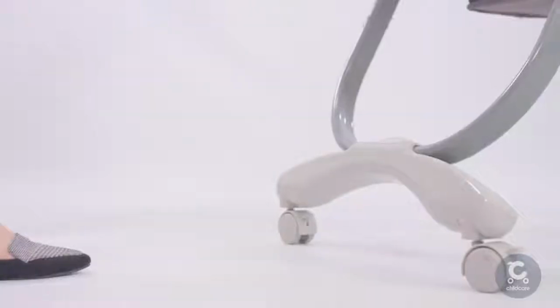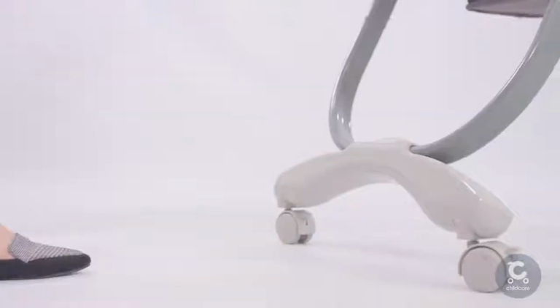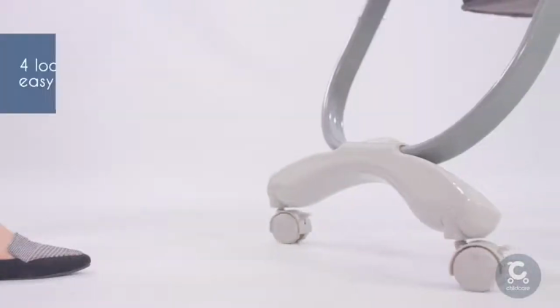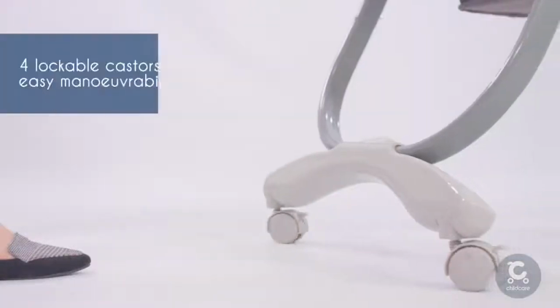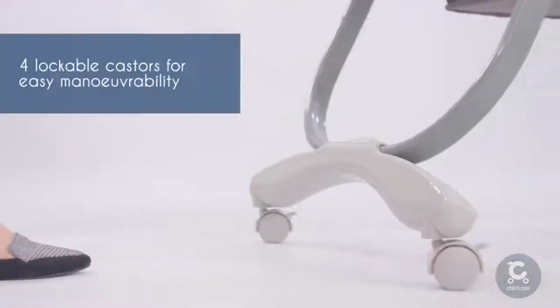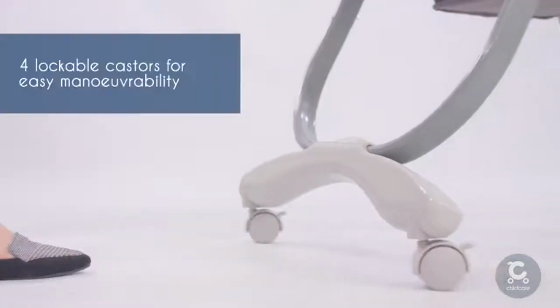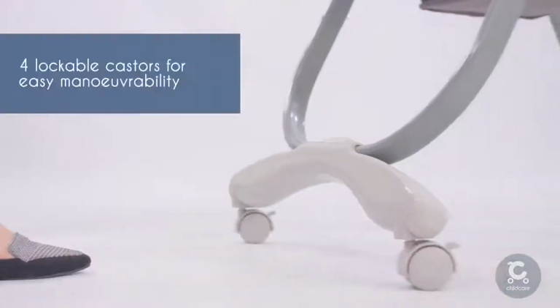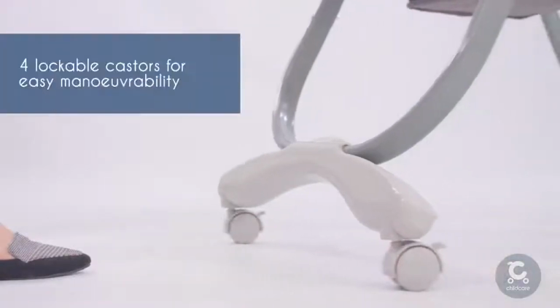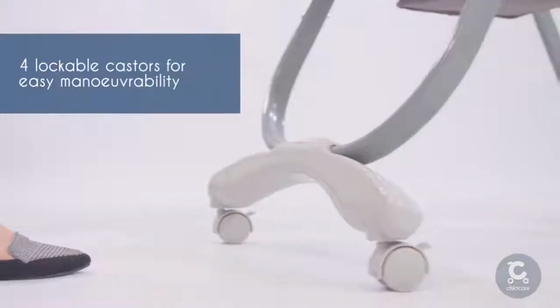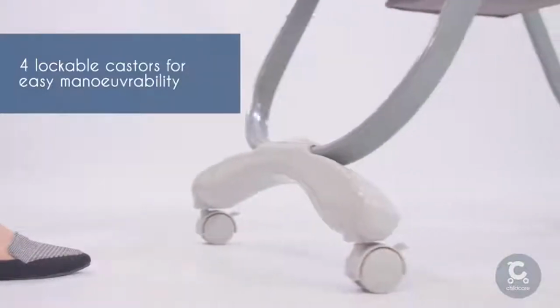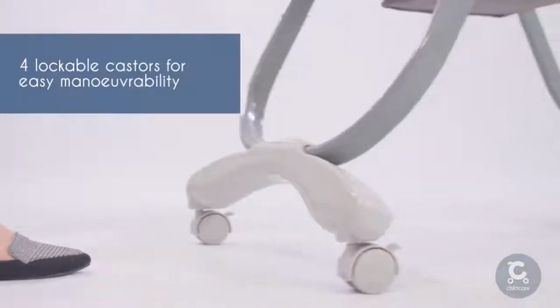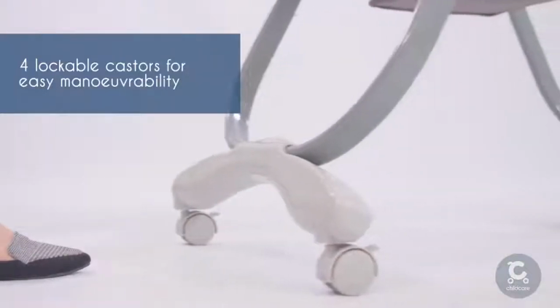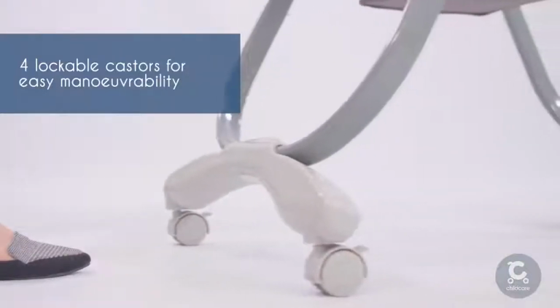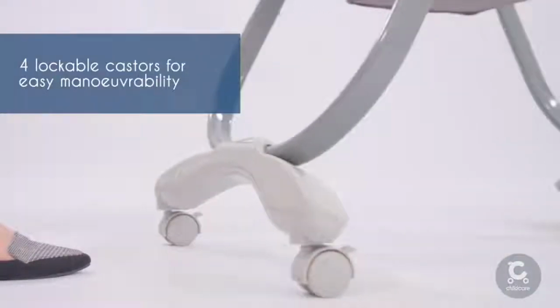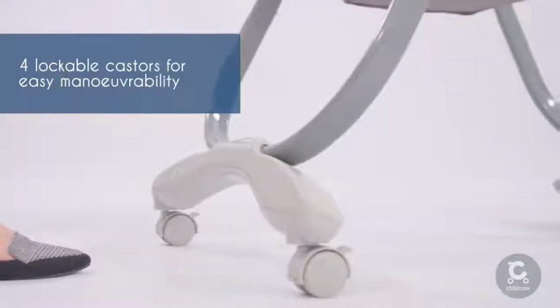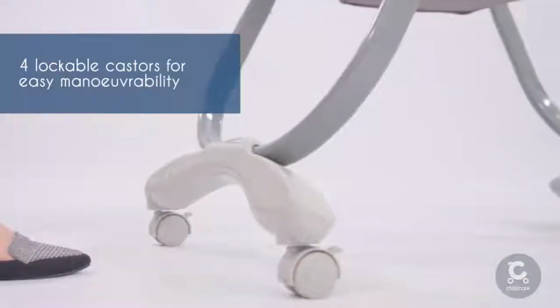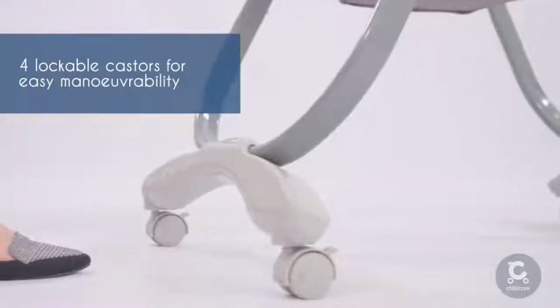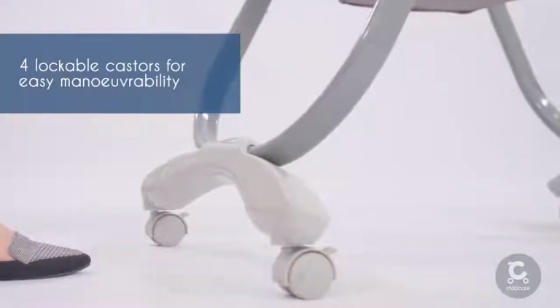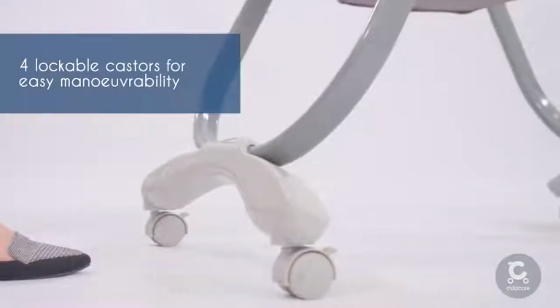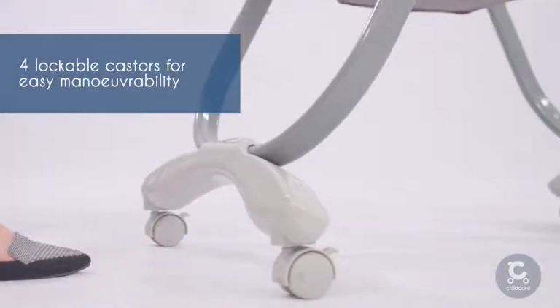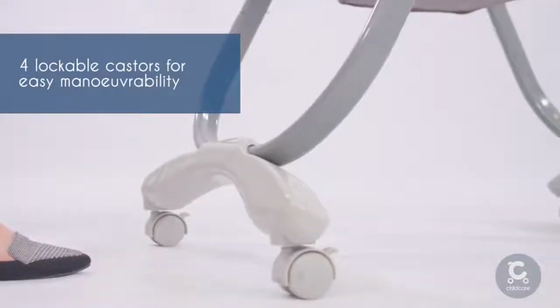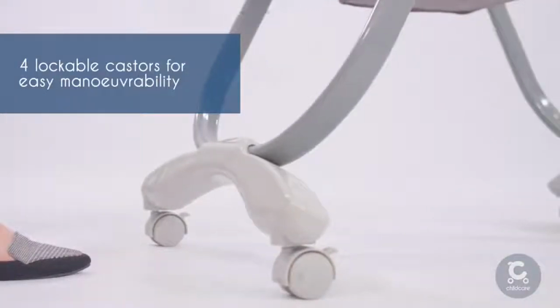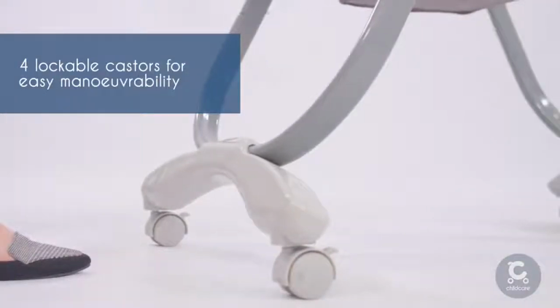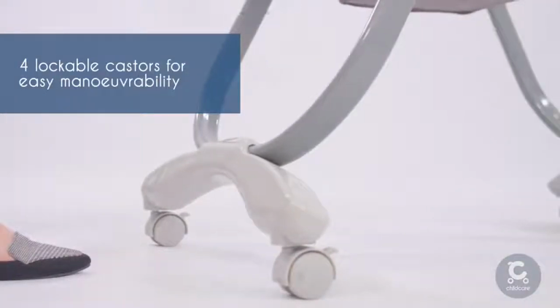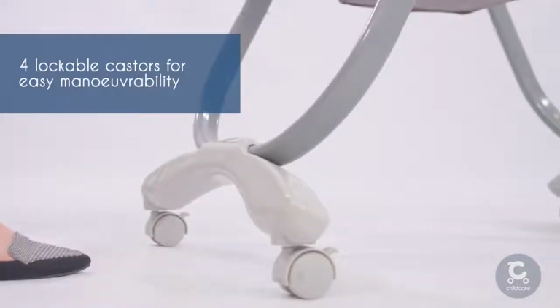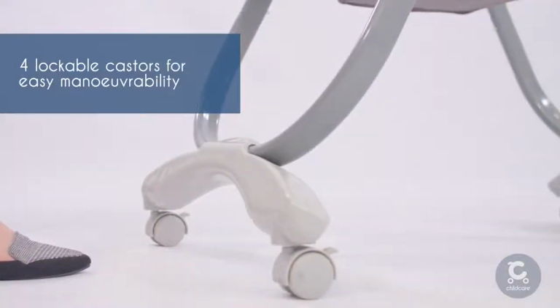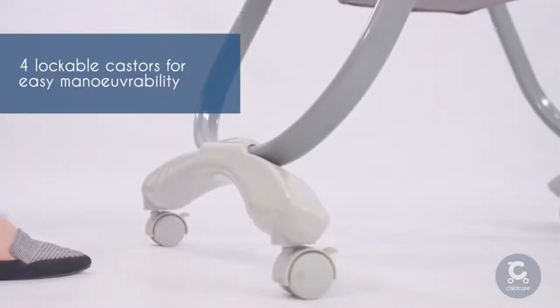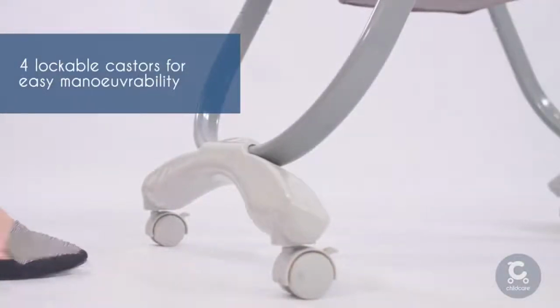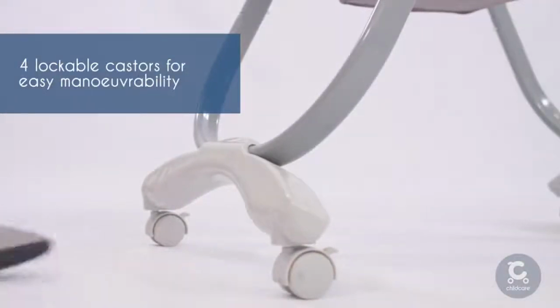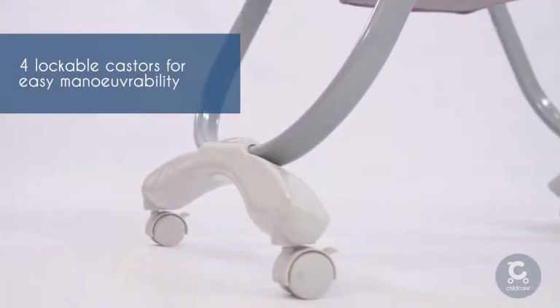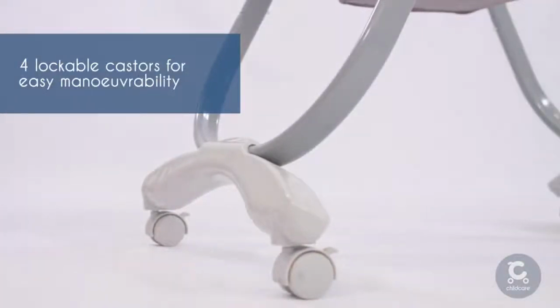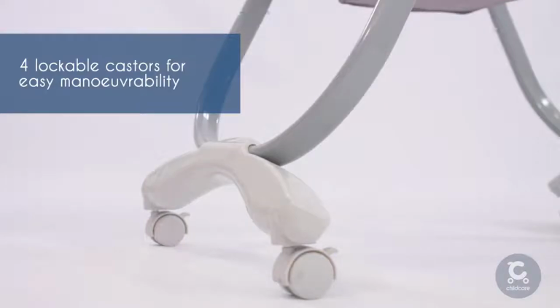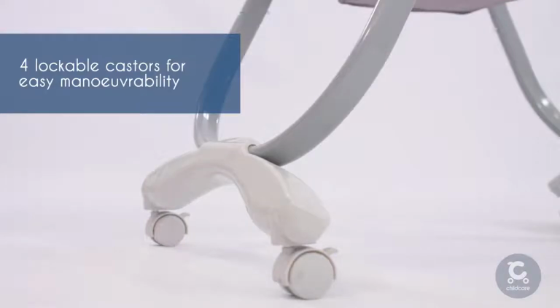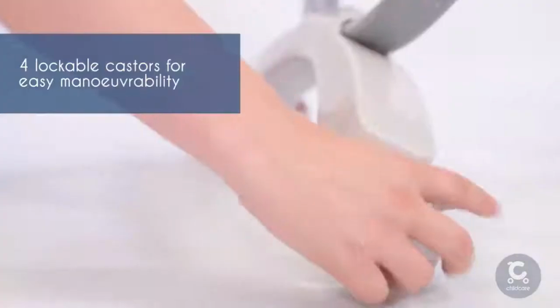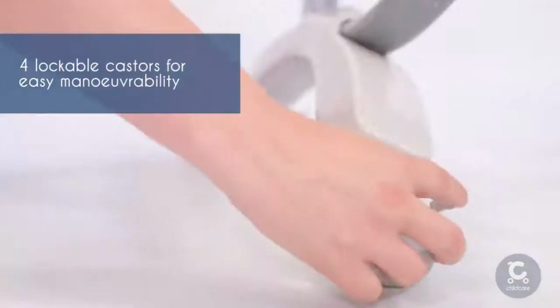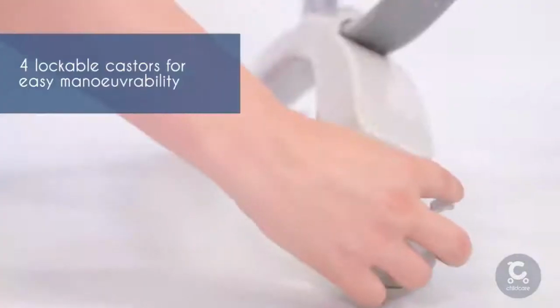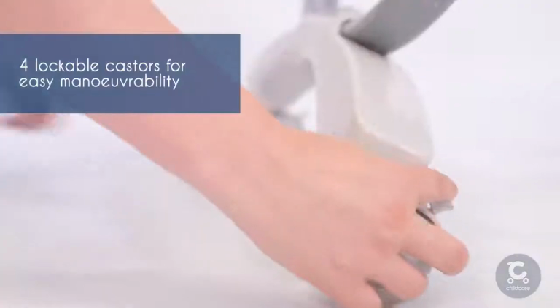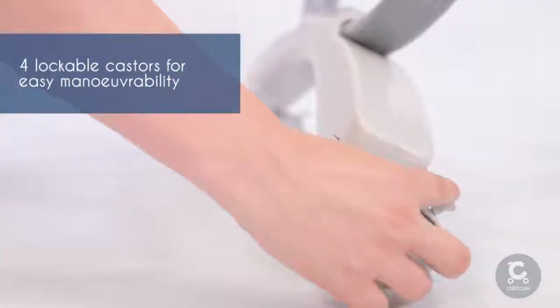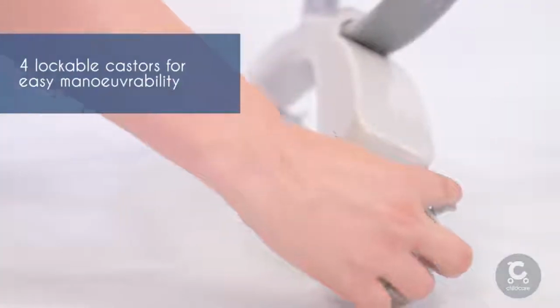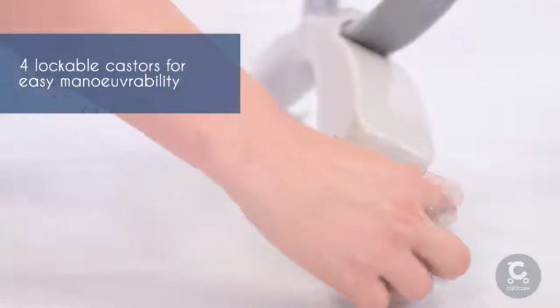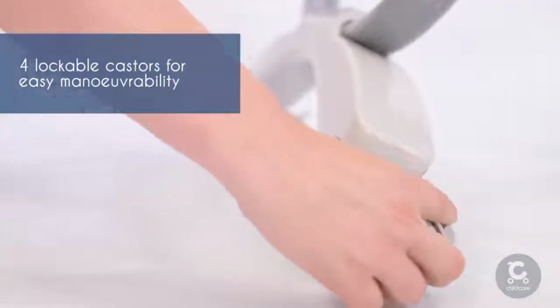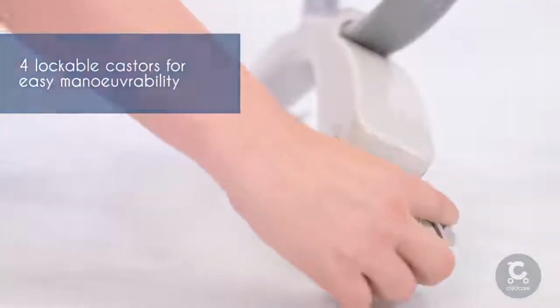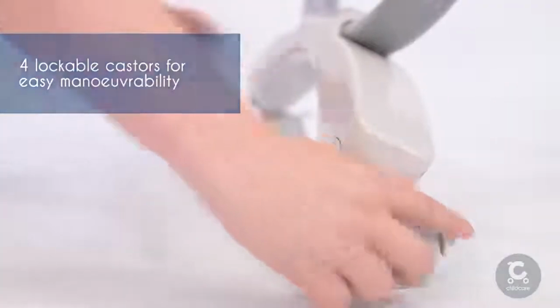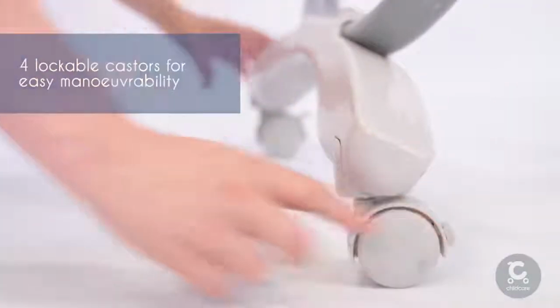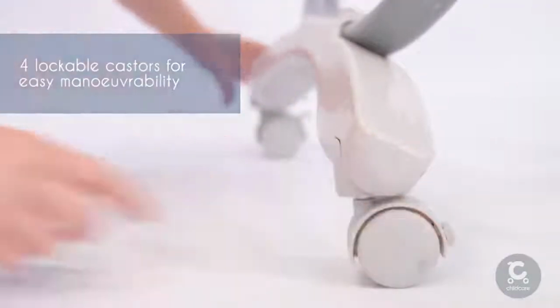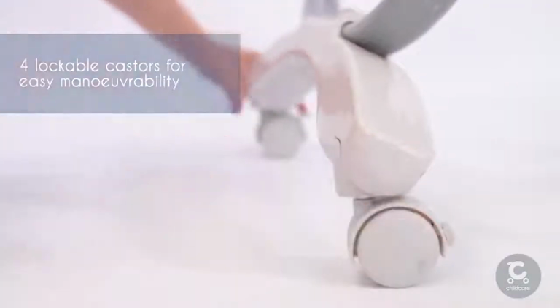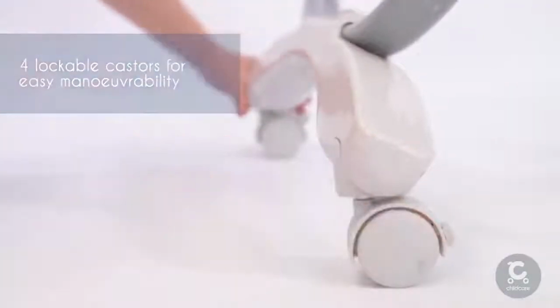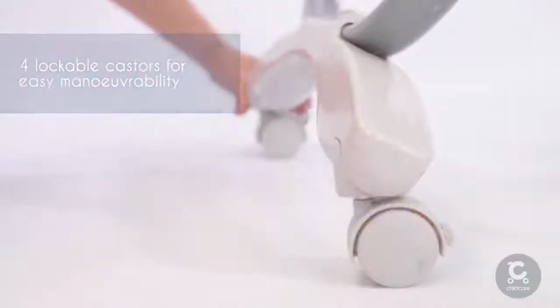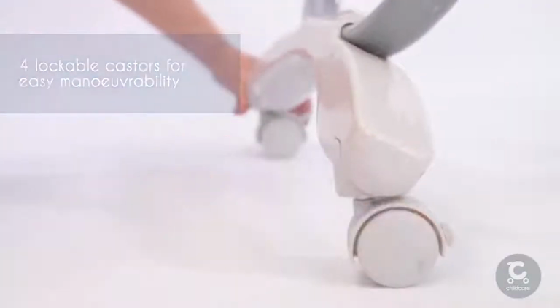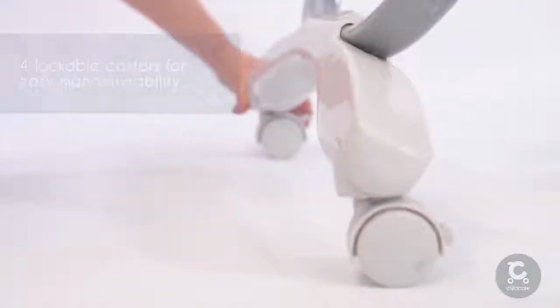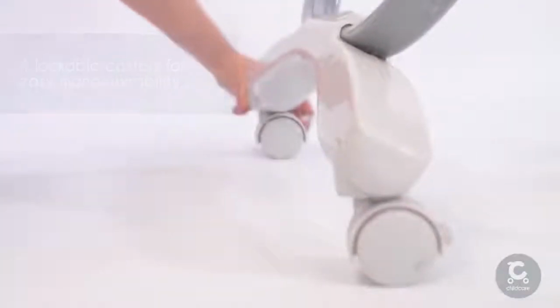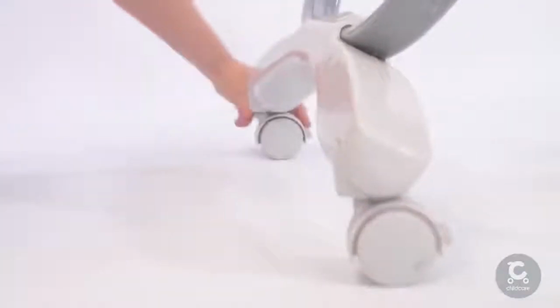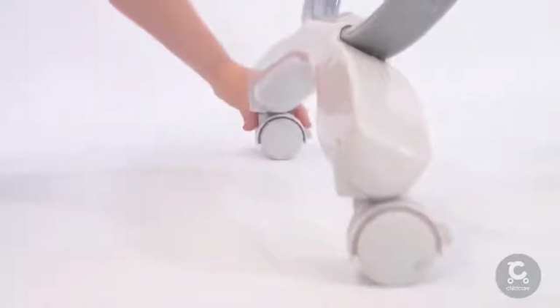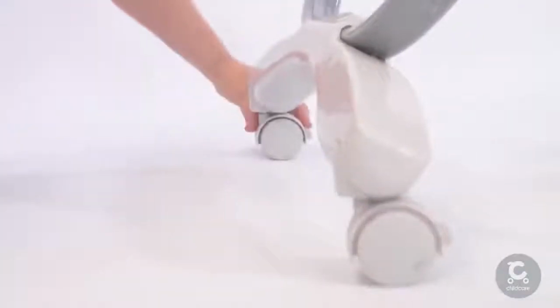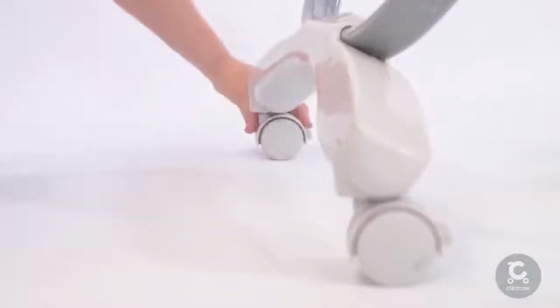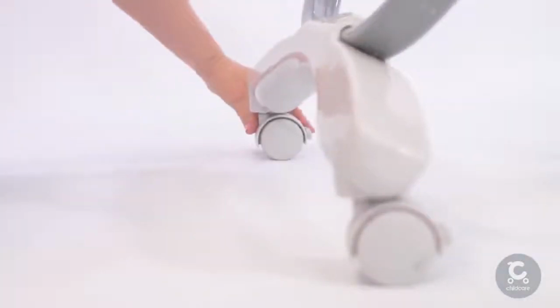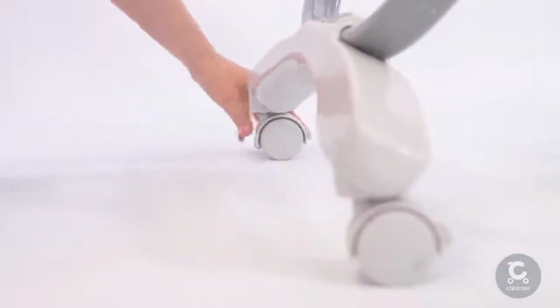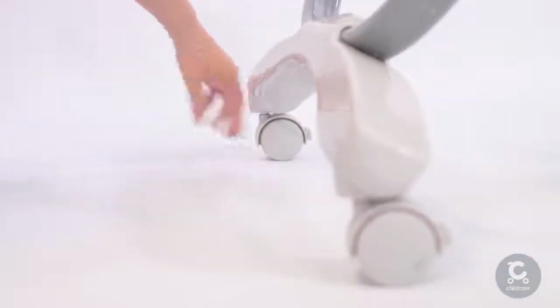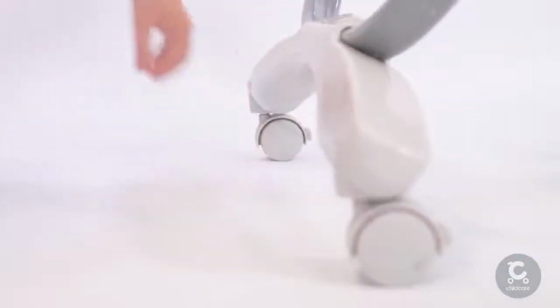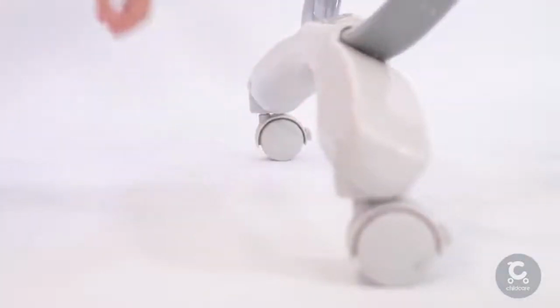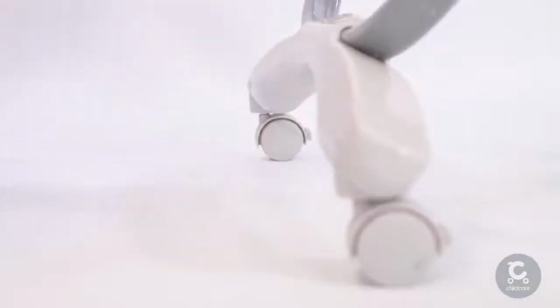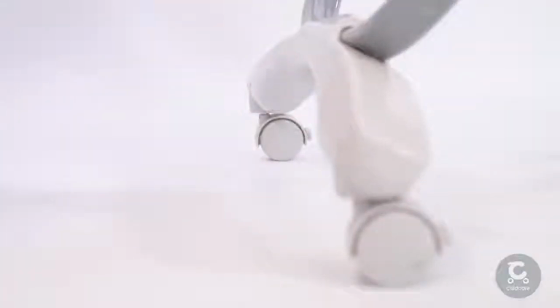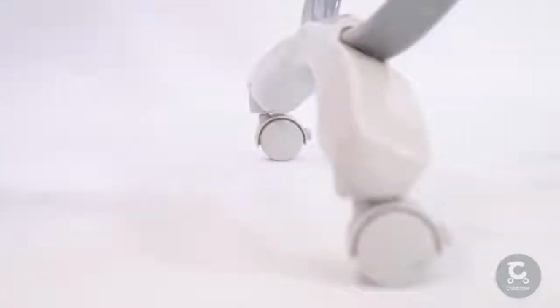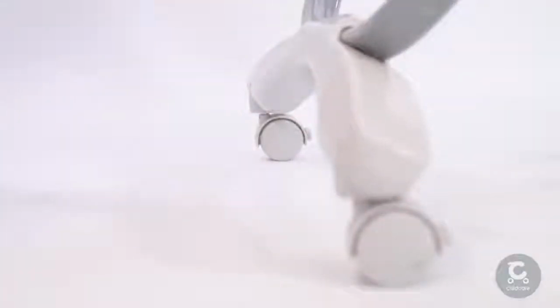The Trevi high chair's floor-friendly lockable casters manoeuvre with ease and effortlessly lock in place.